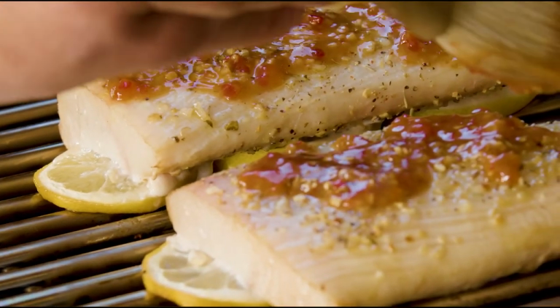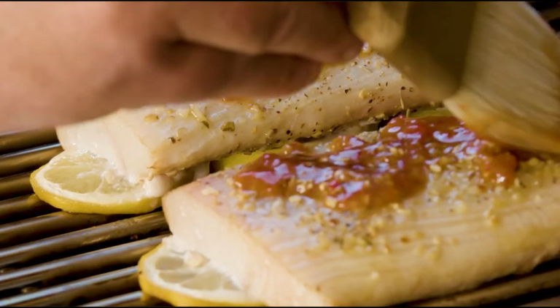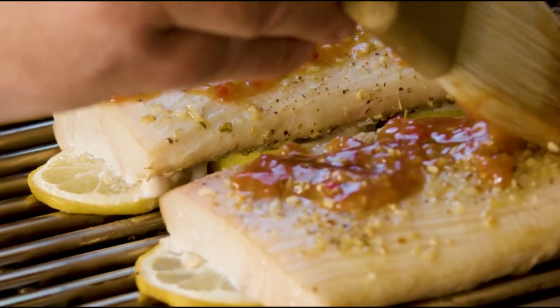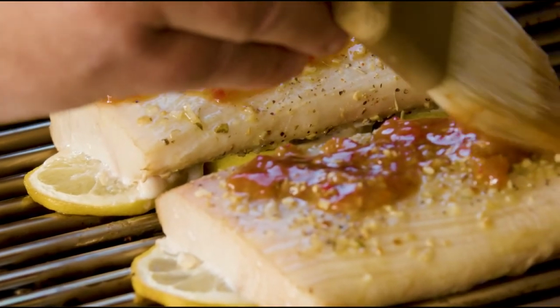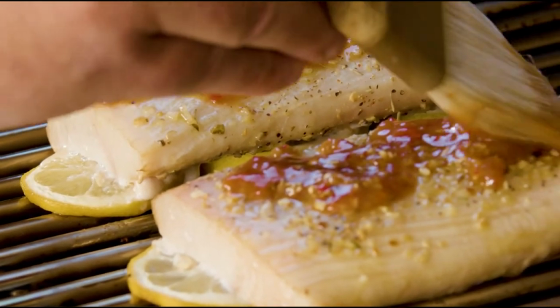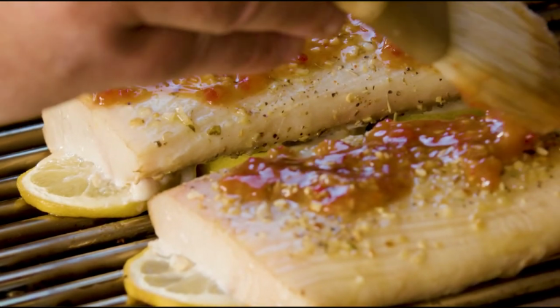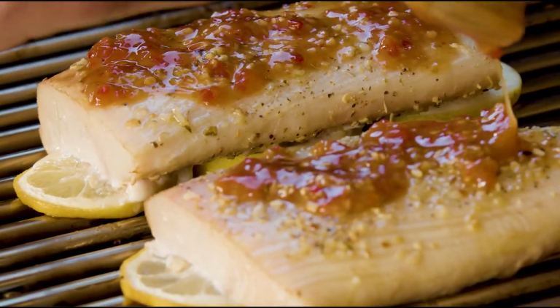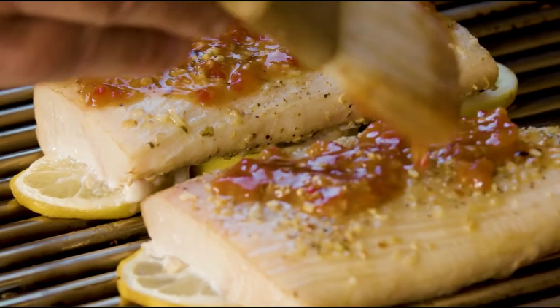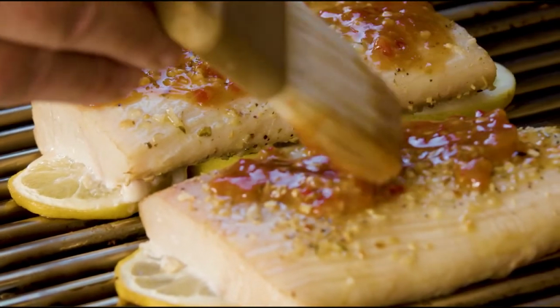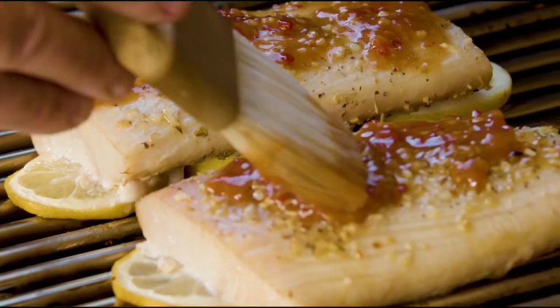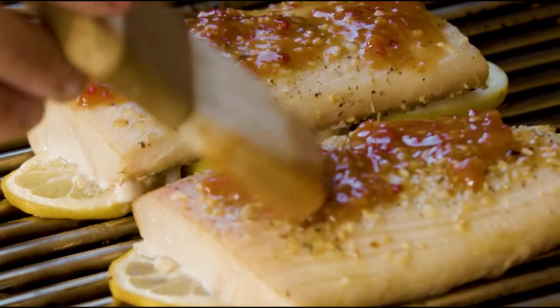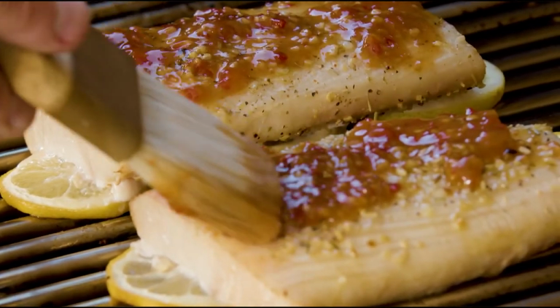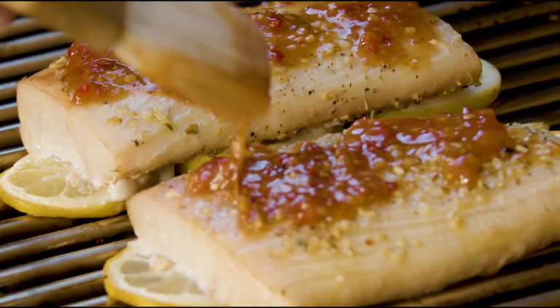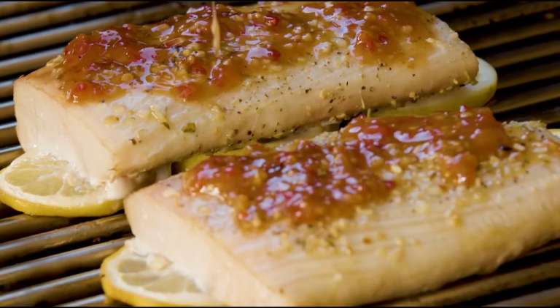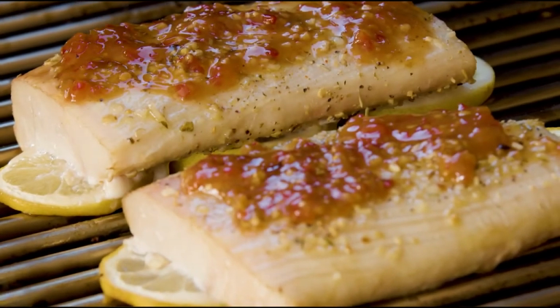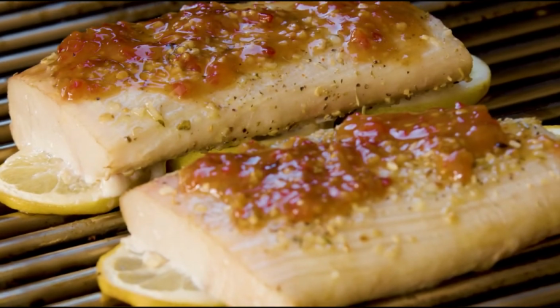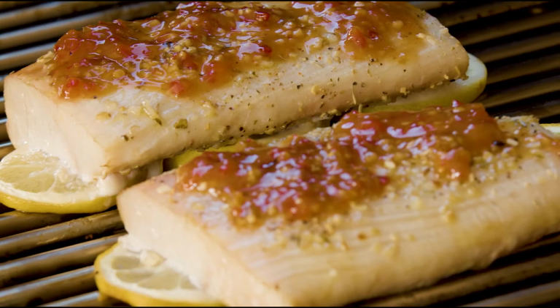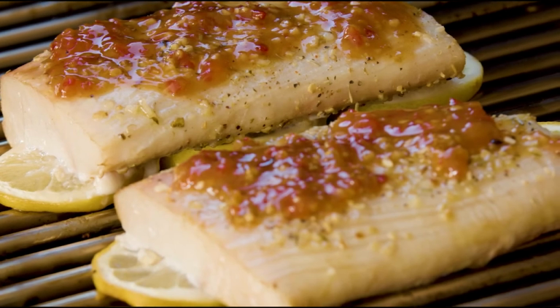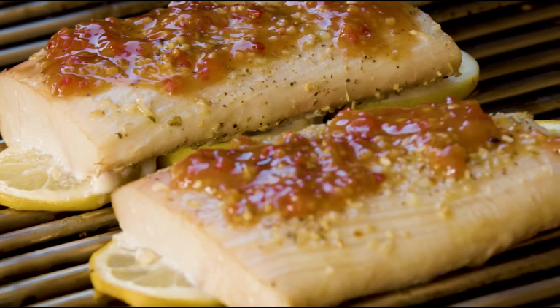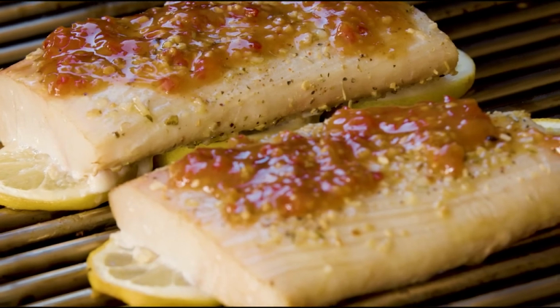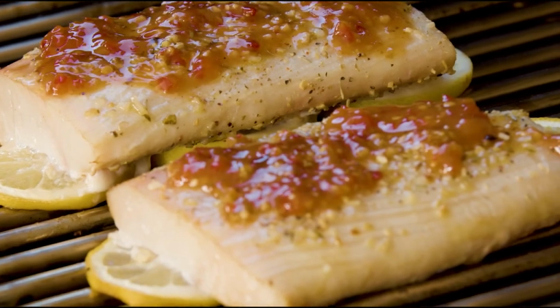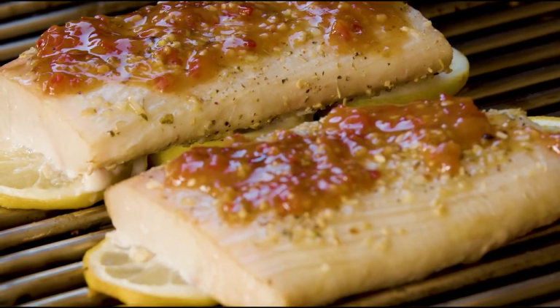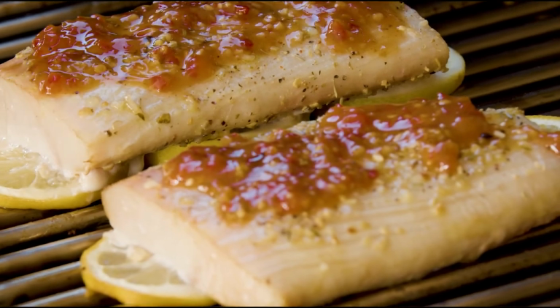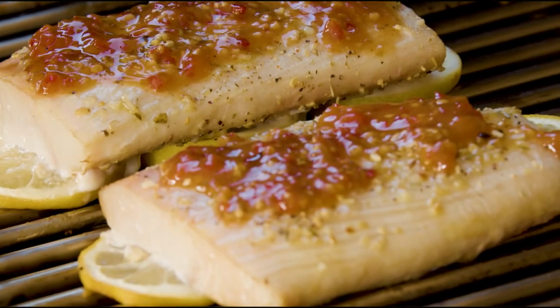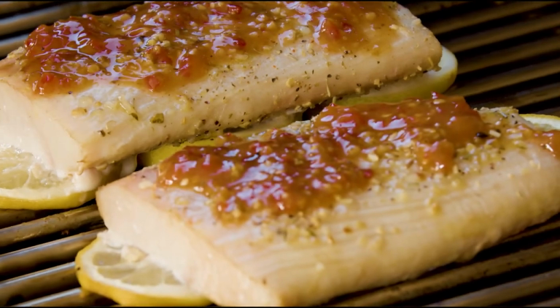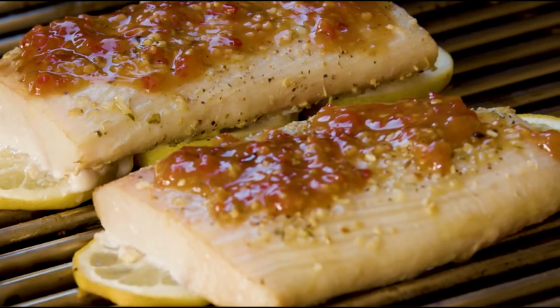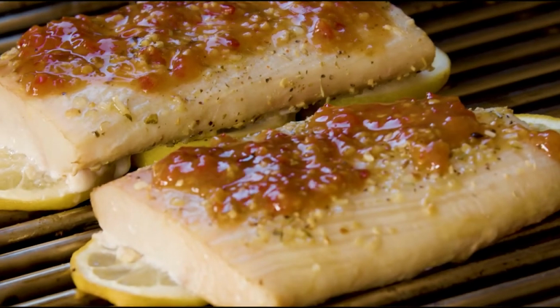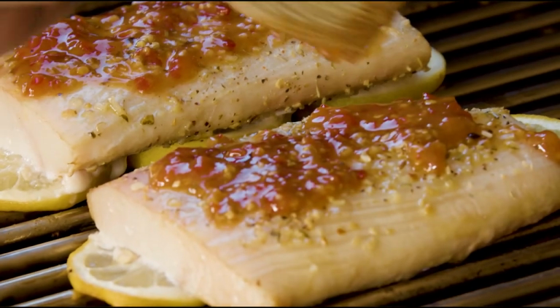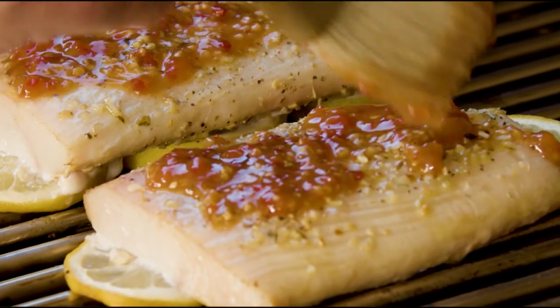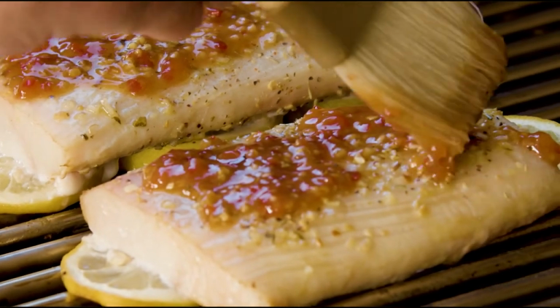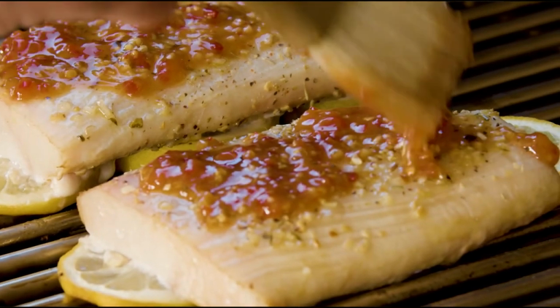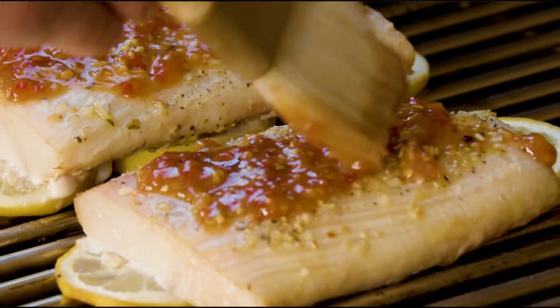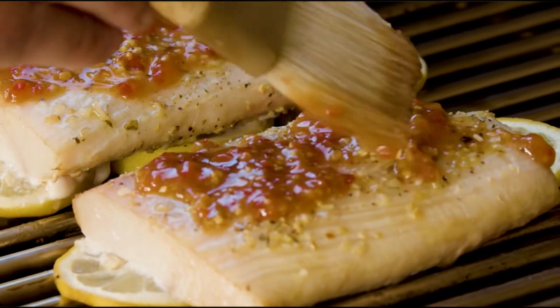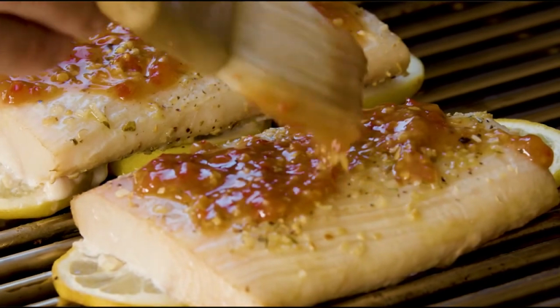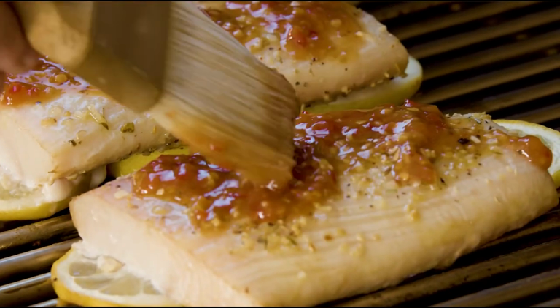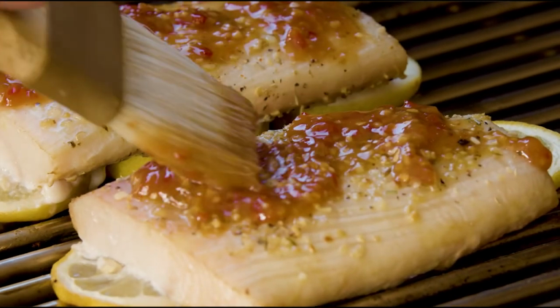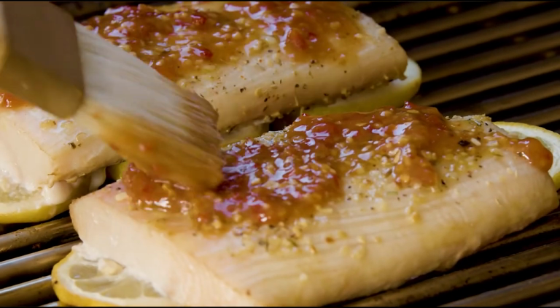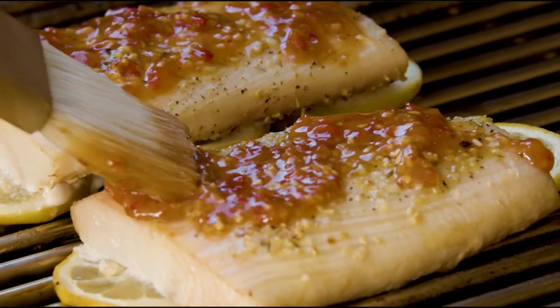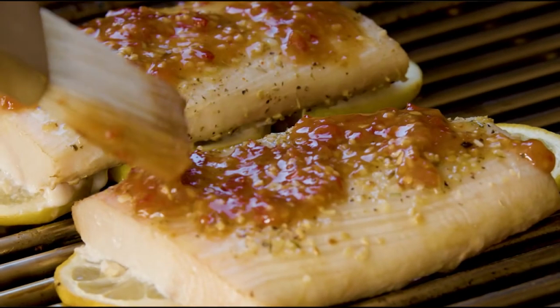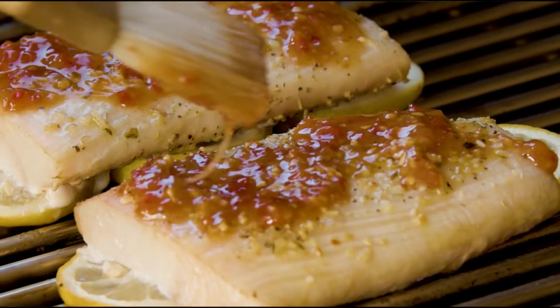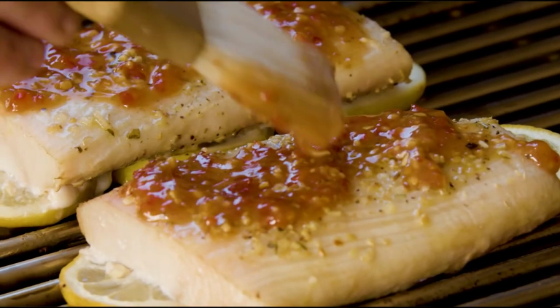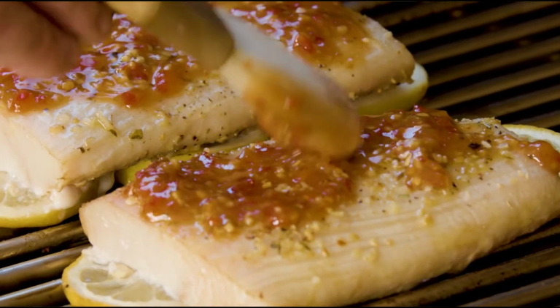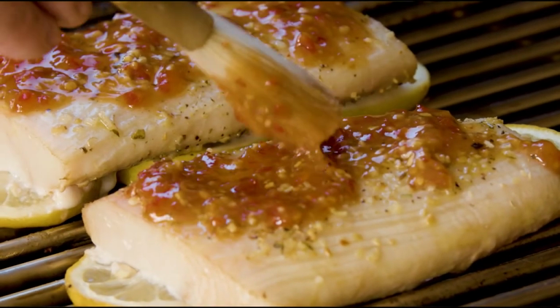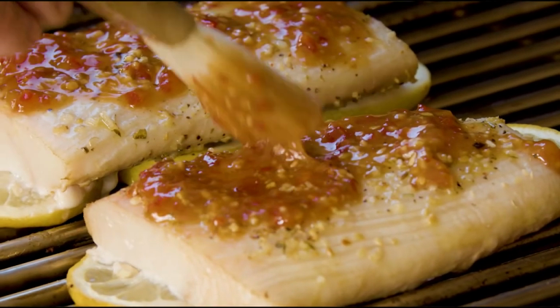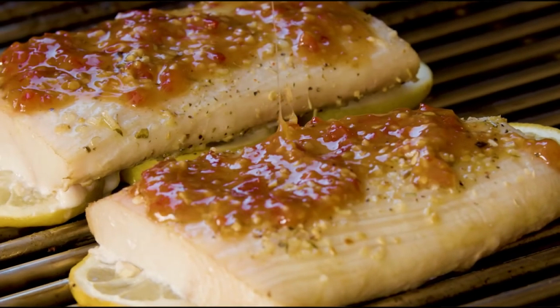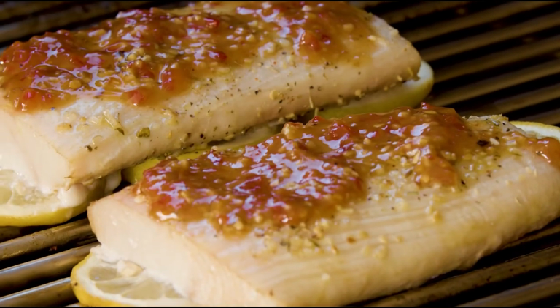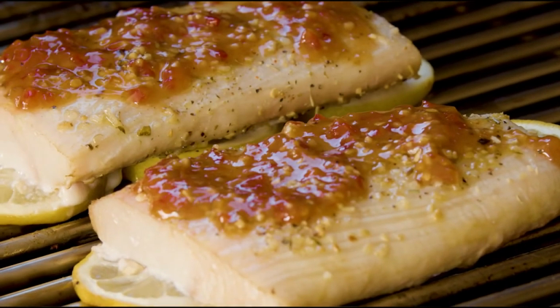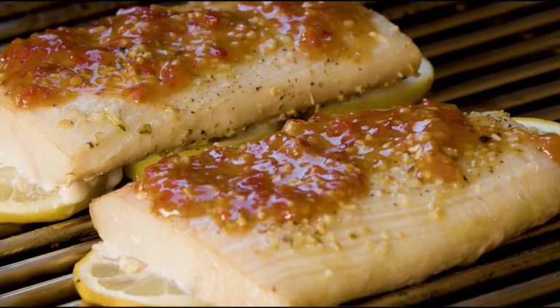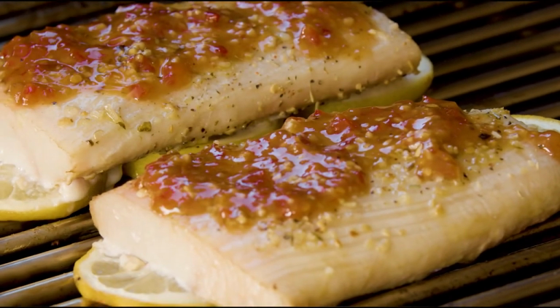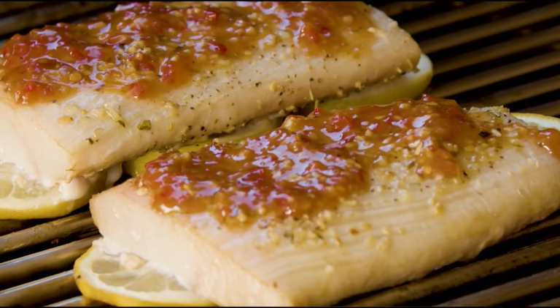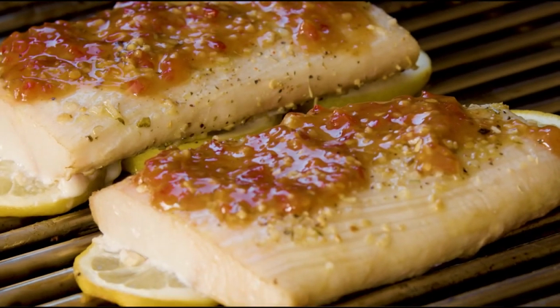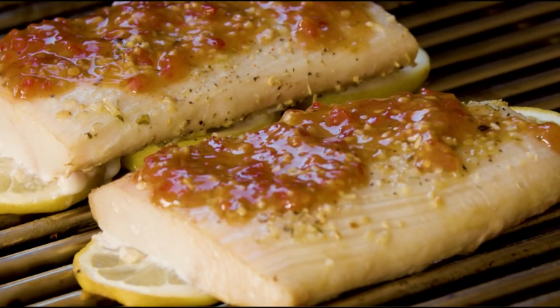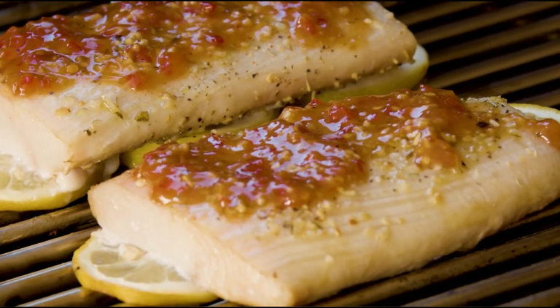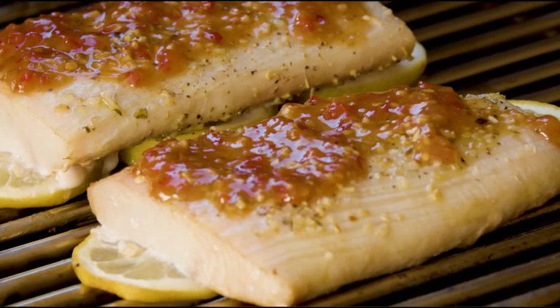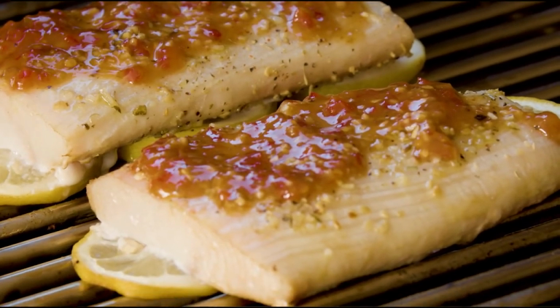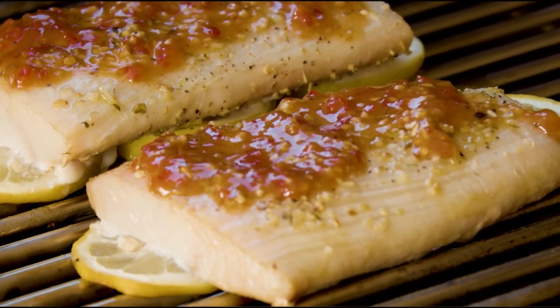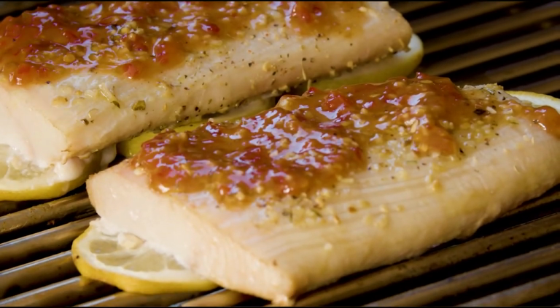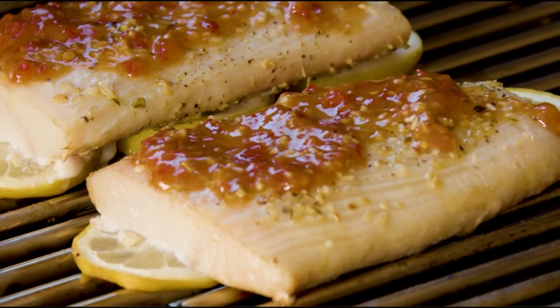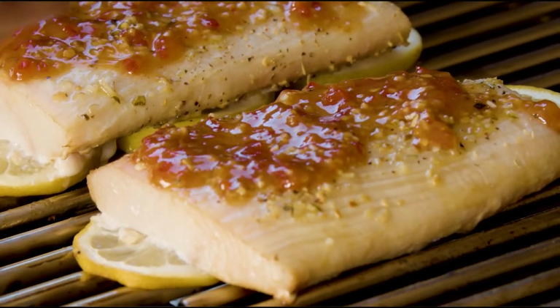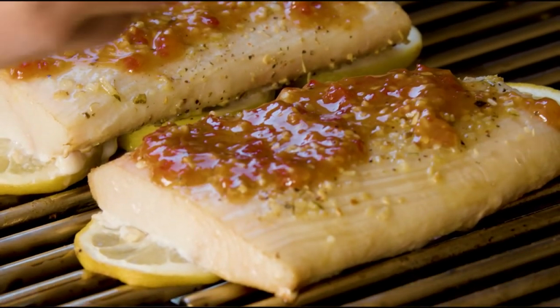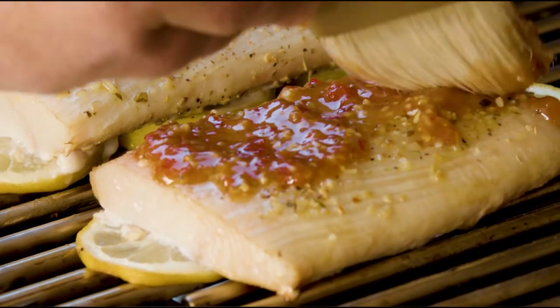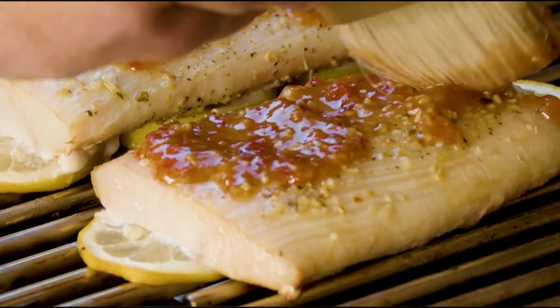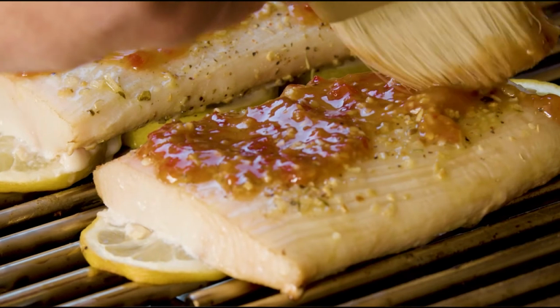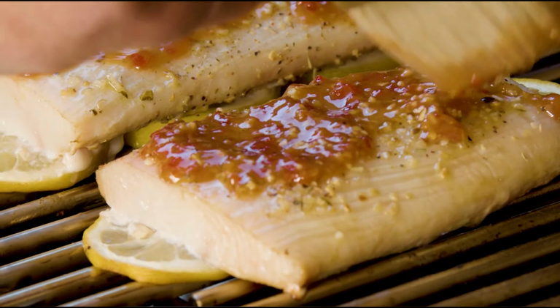We're all glazed up and ready to go. We're using Louisiana Grills Cherry Blend pellets that are going to finish this fish with a real nice color and smoky flavor.